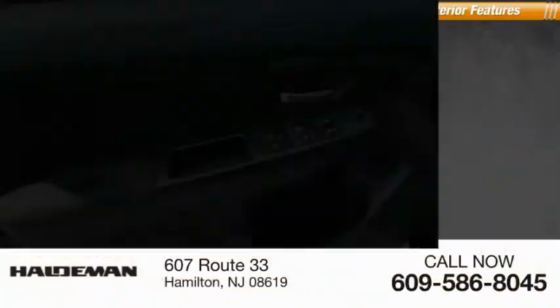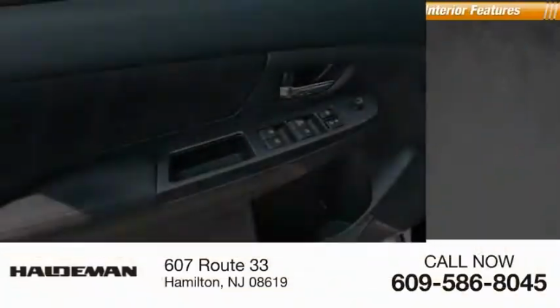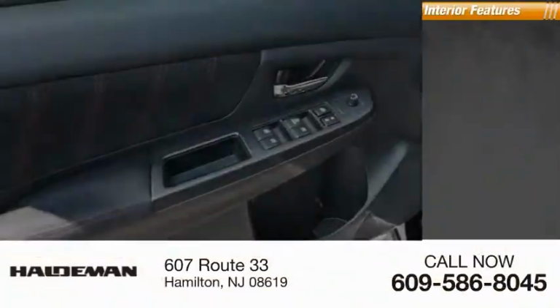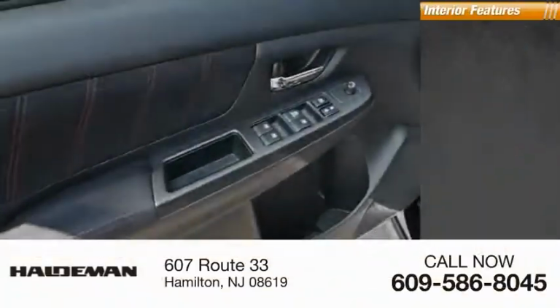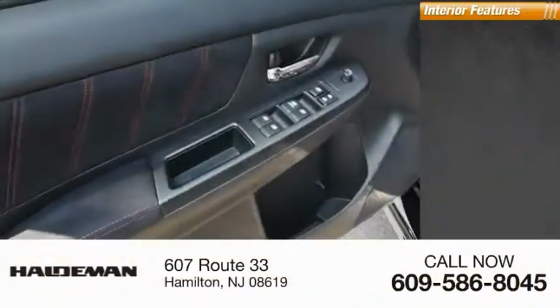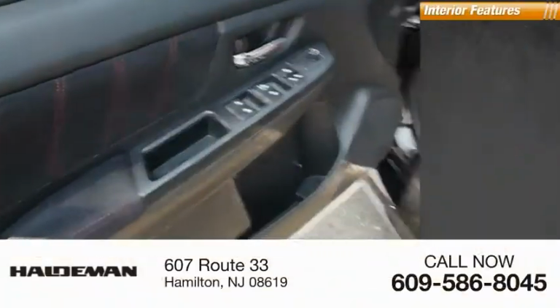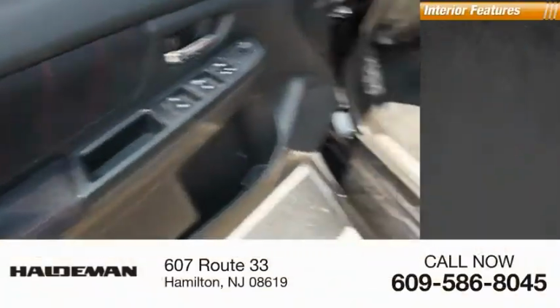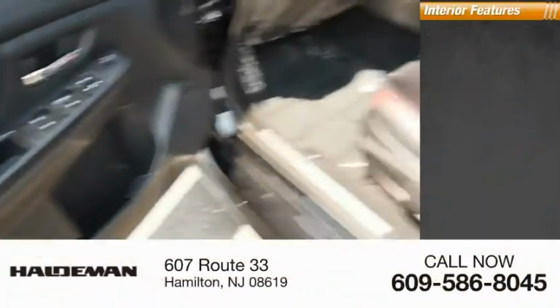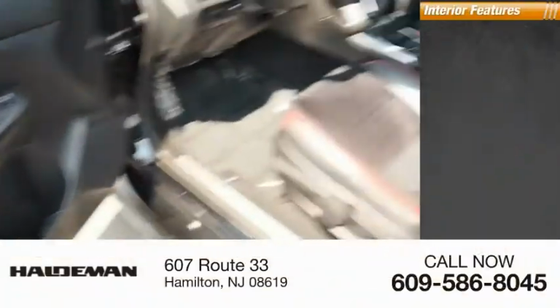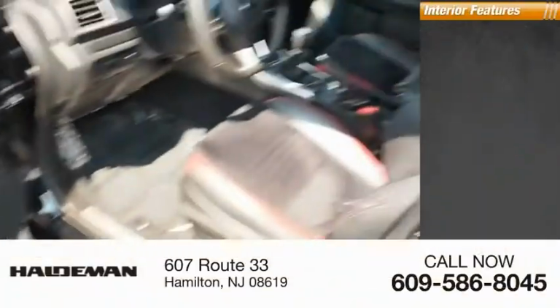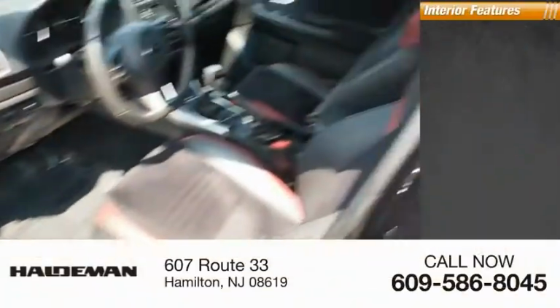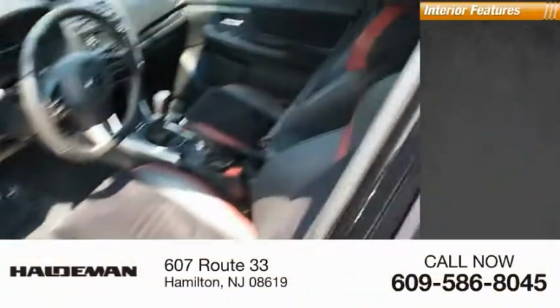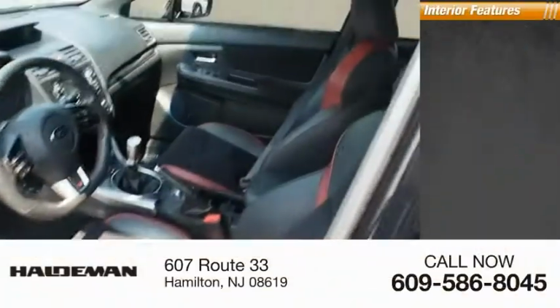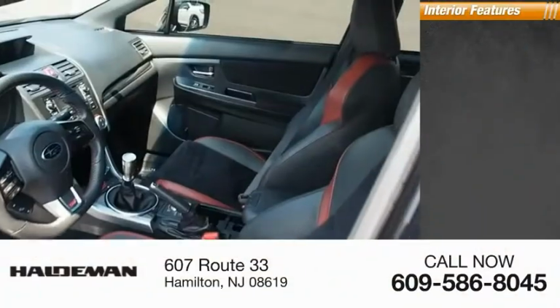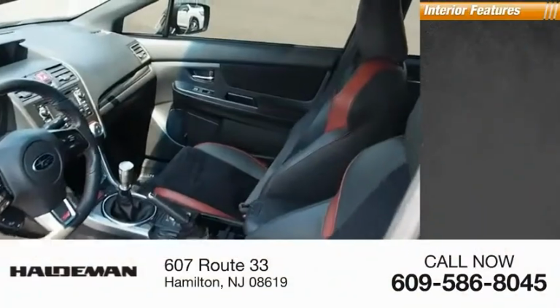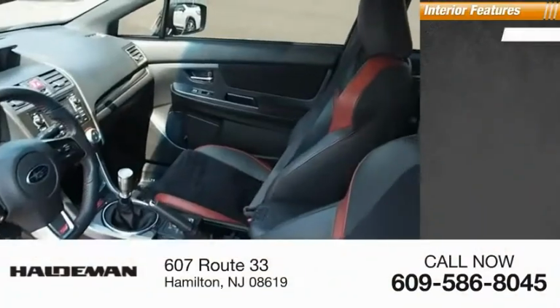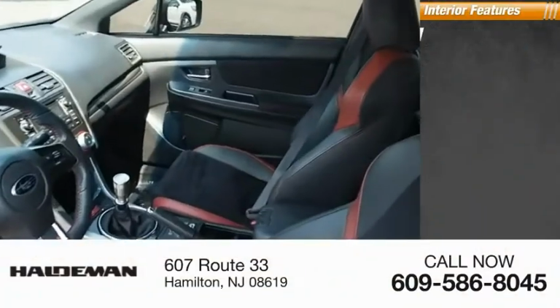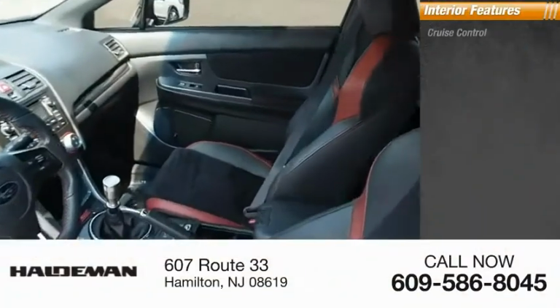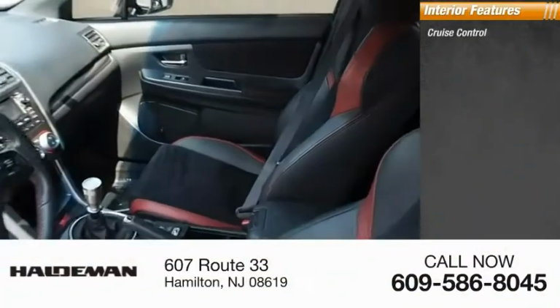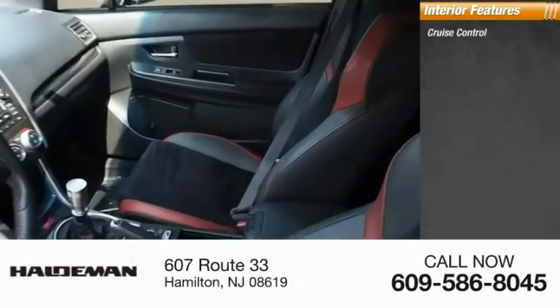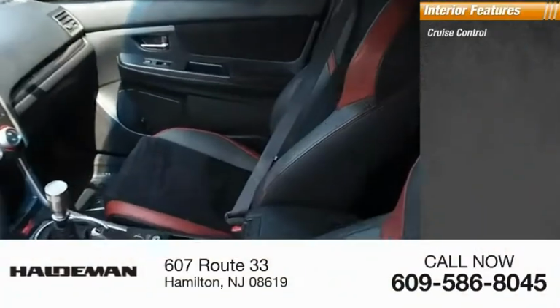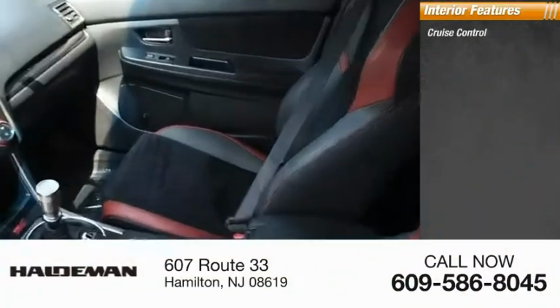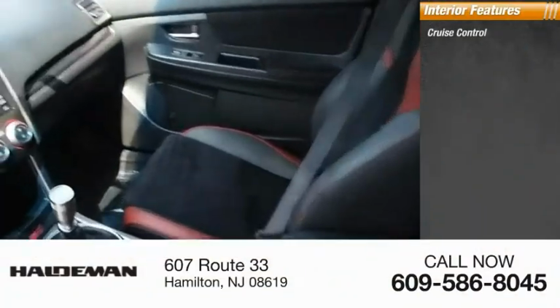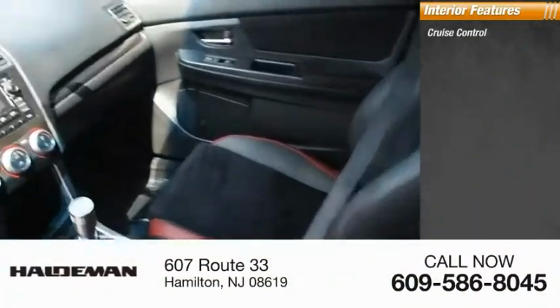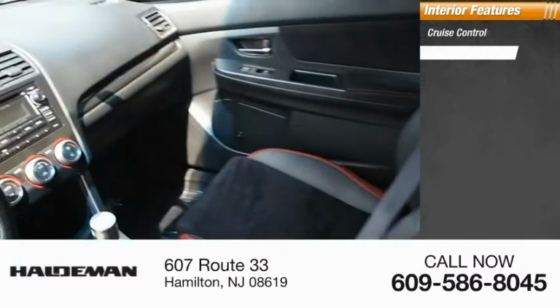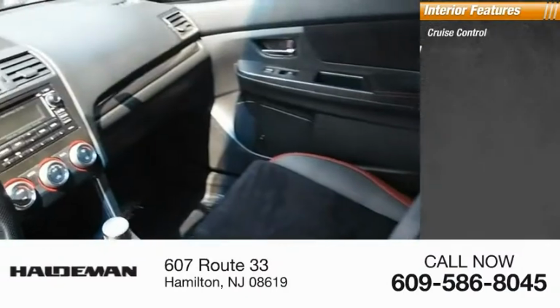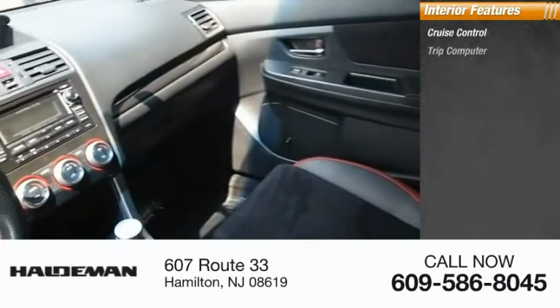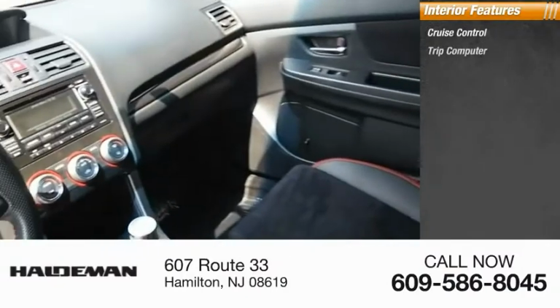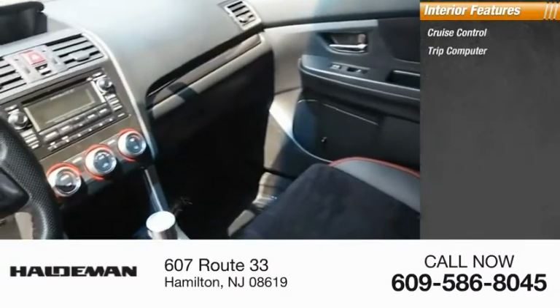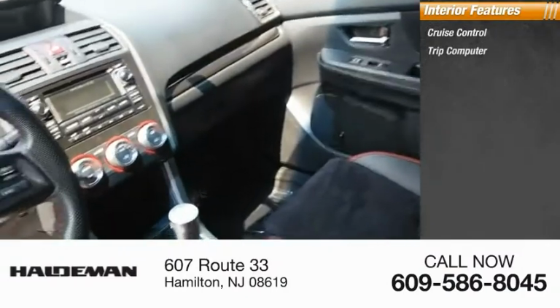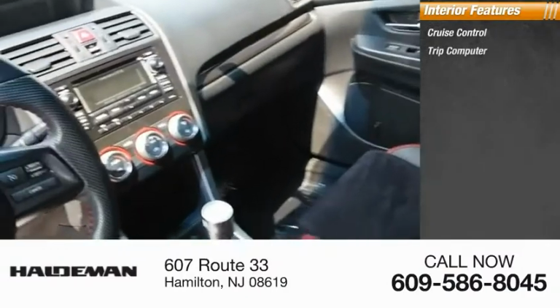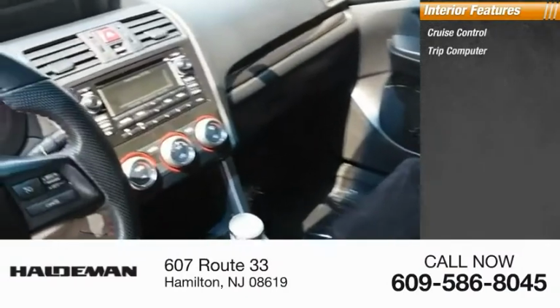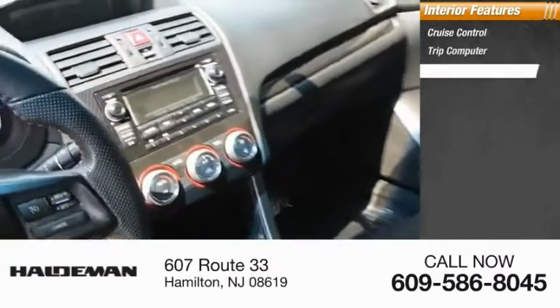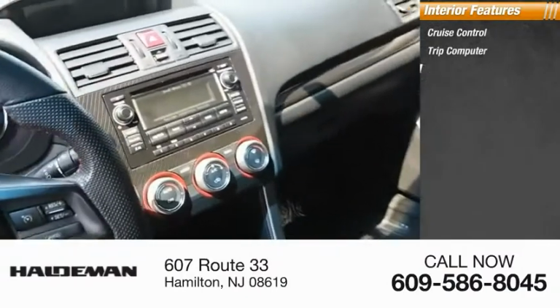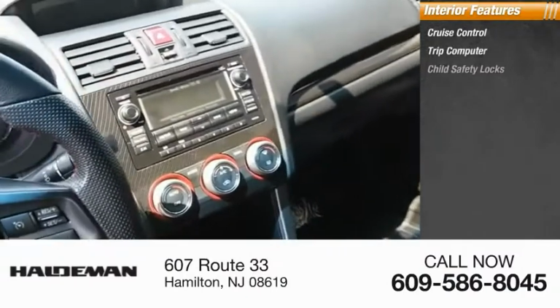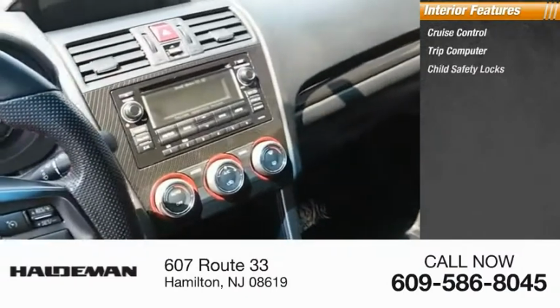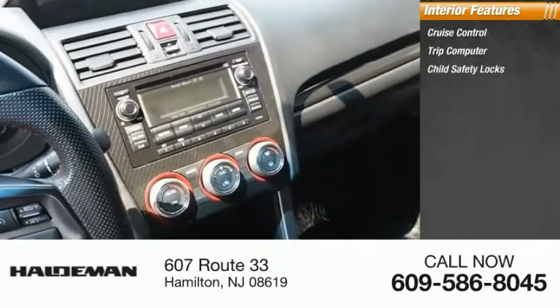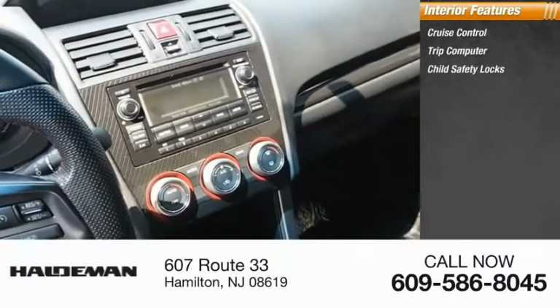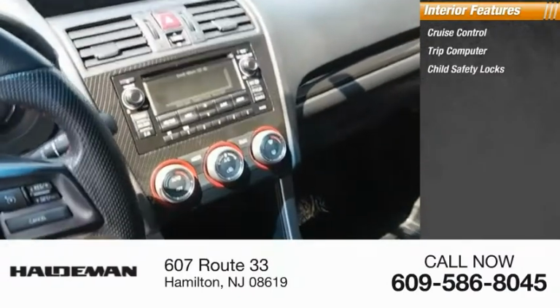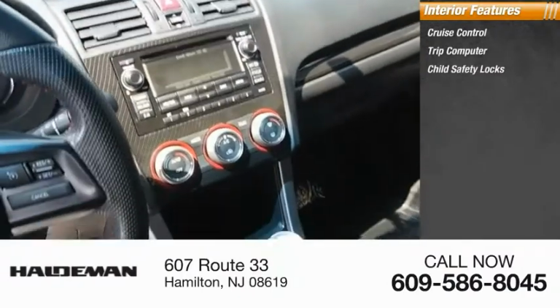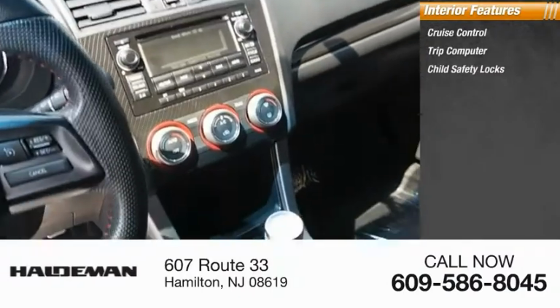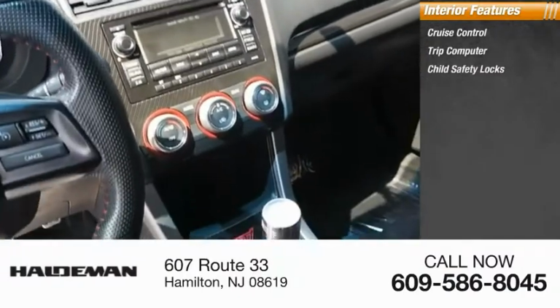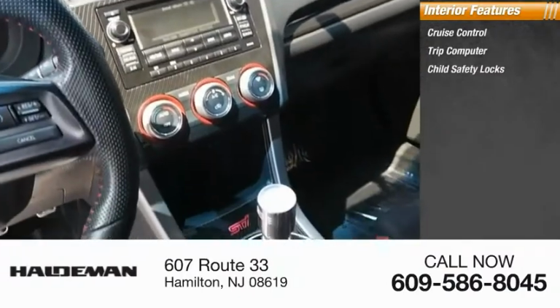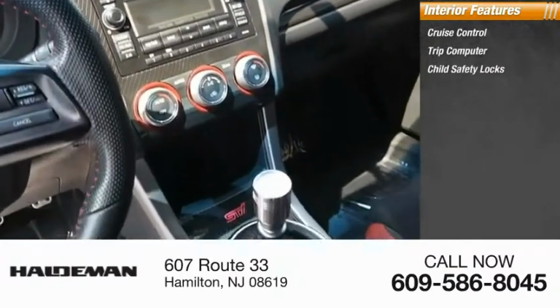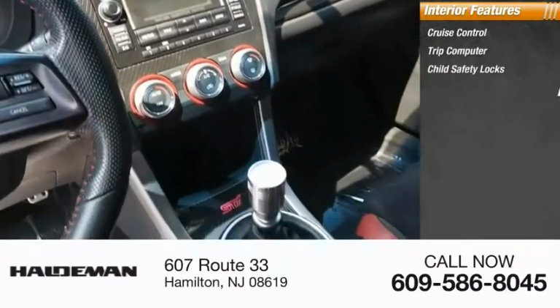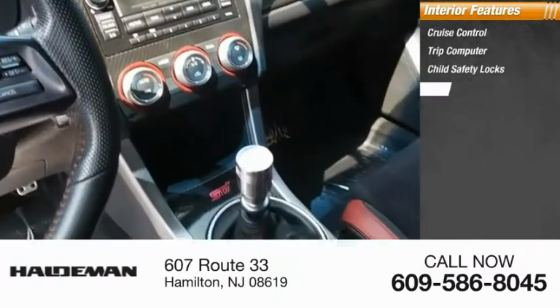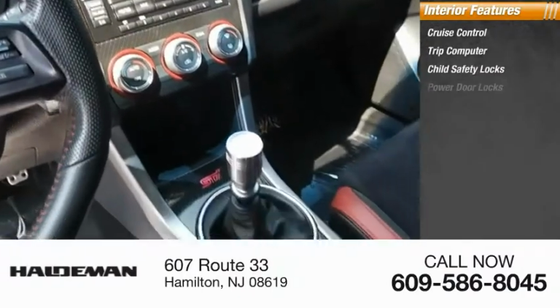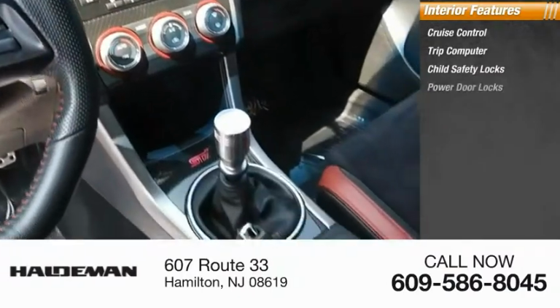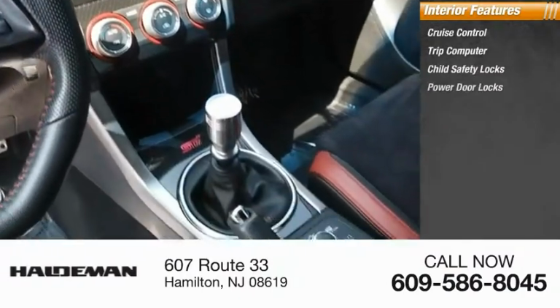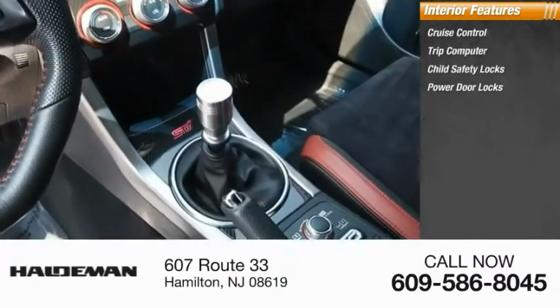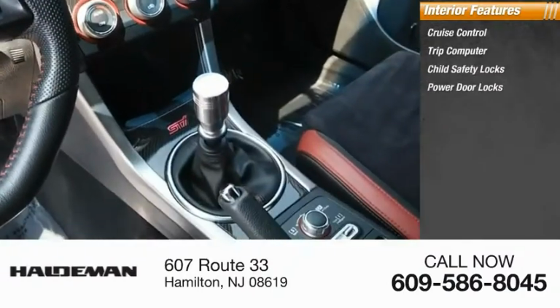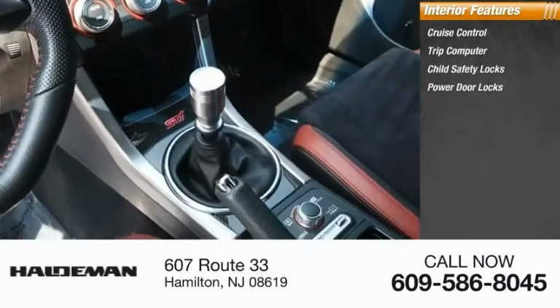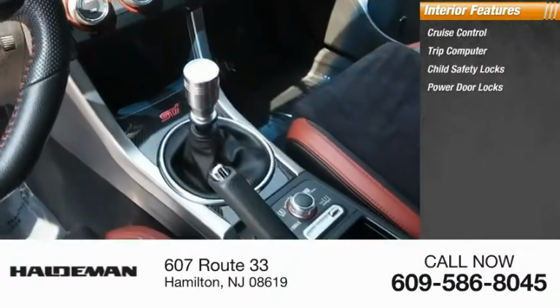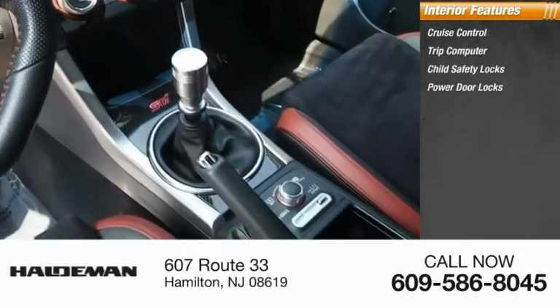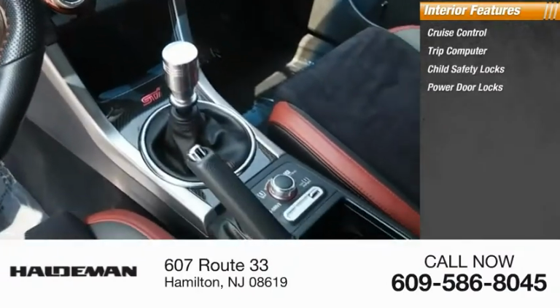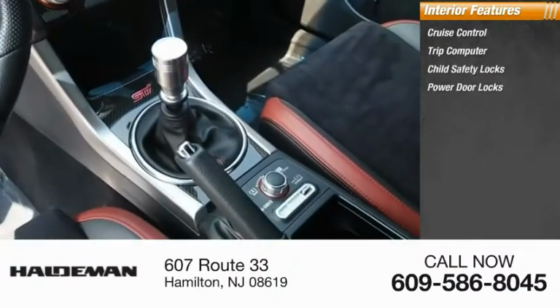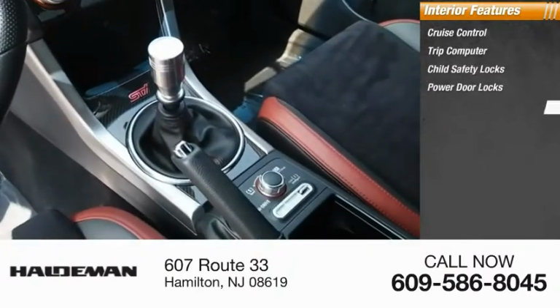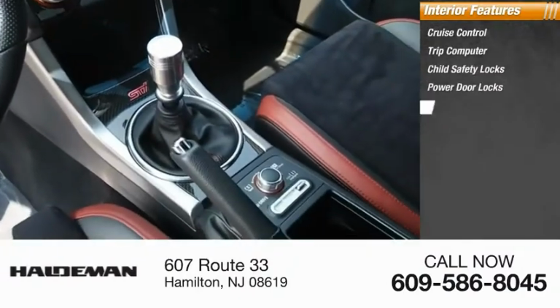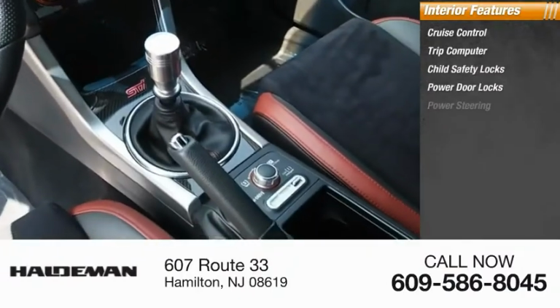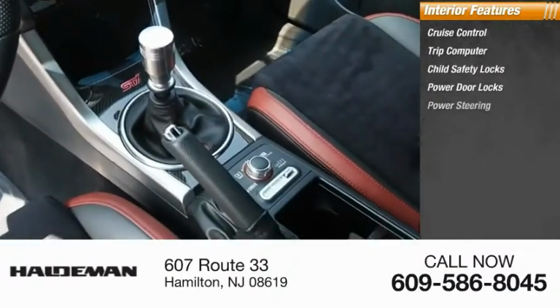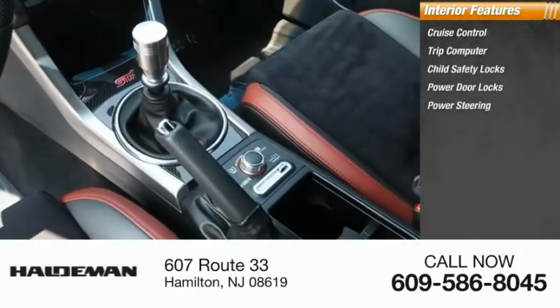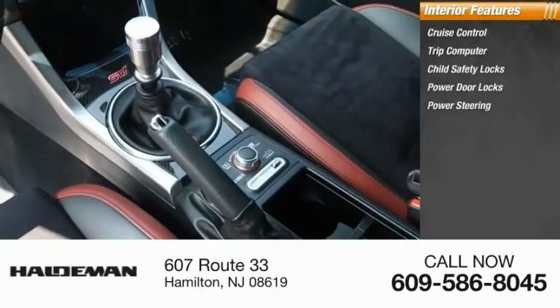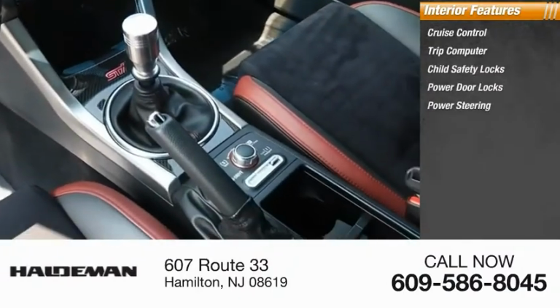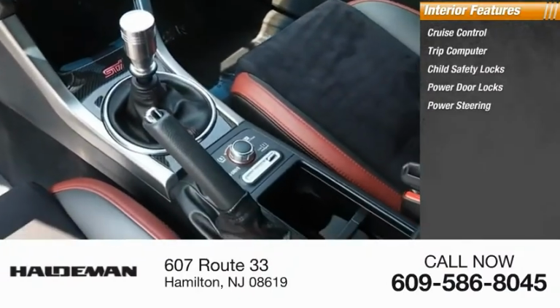Inside, you'll find cruise control, trip computer, child safety locks, power door locks, and power steering.